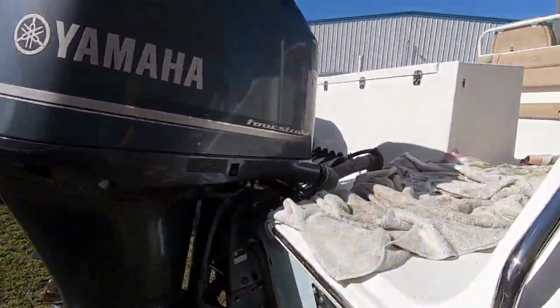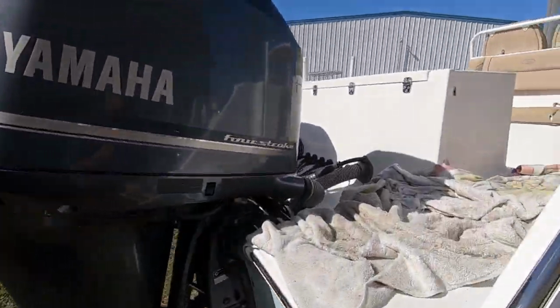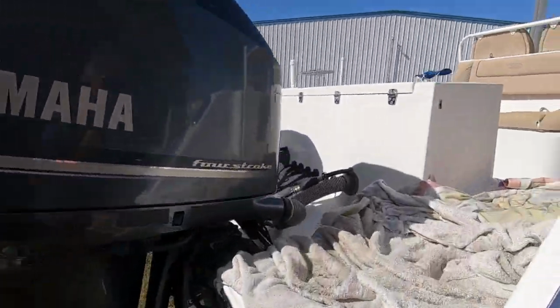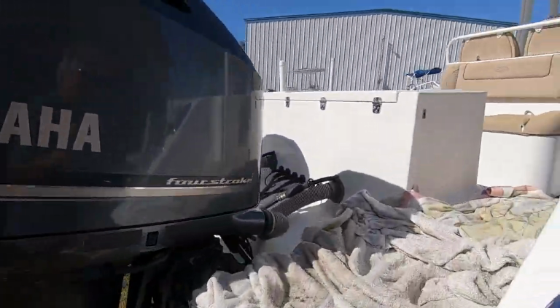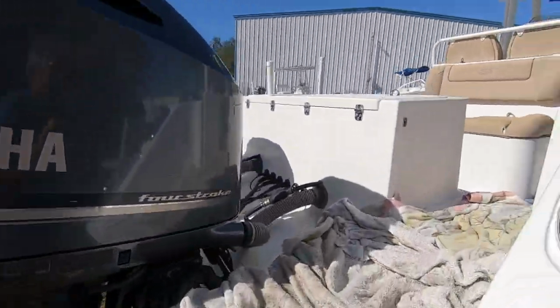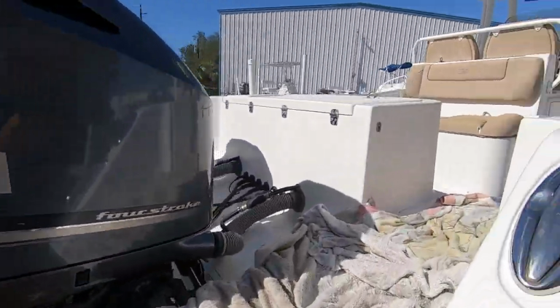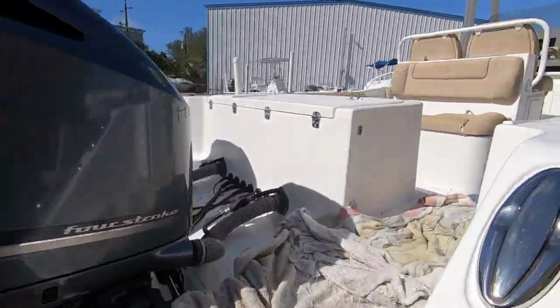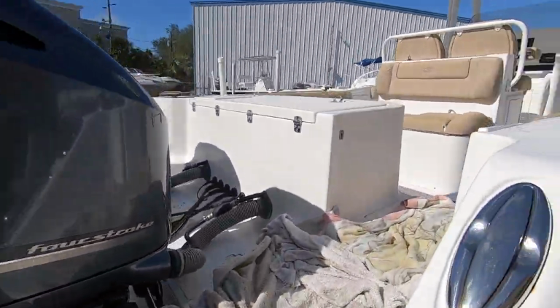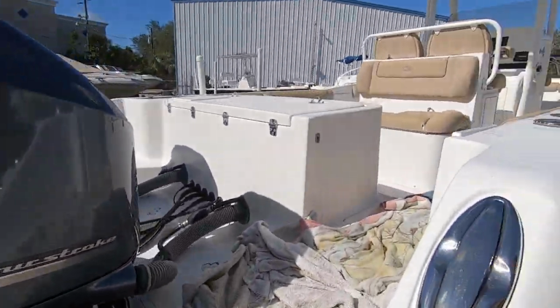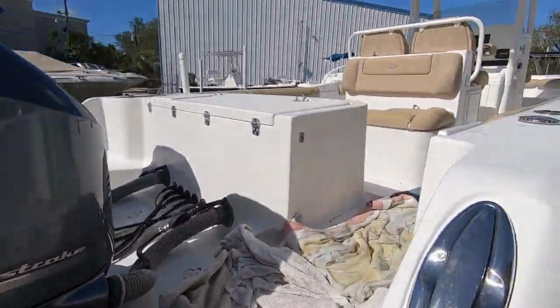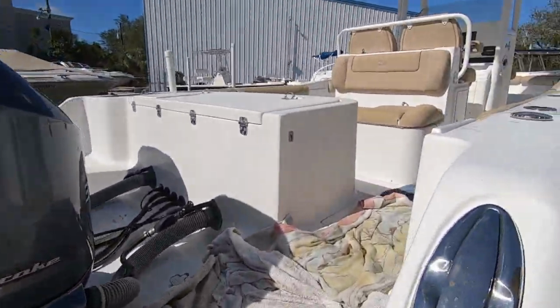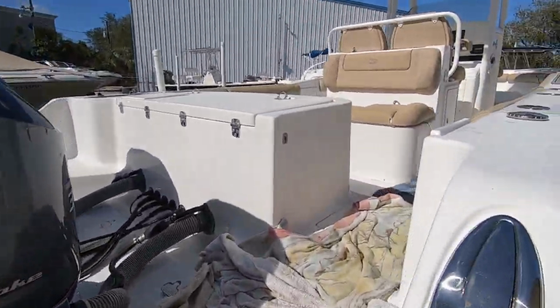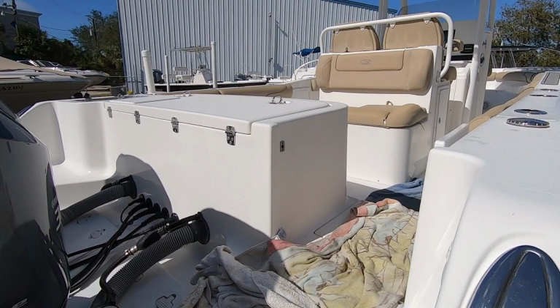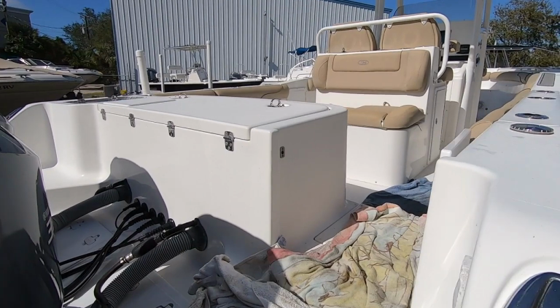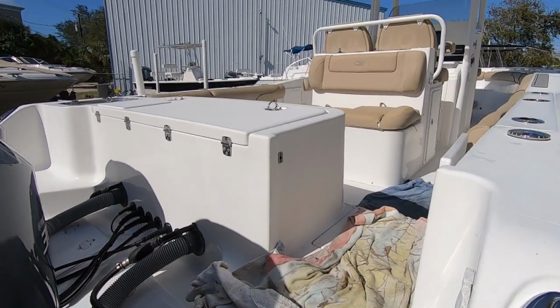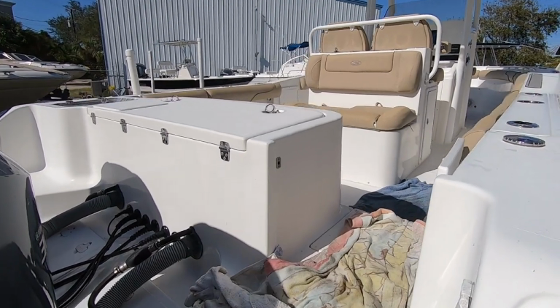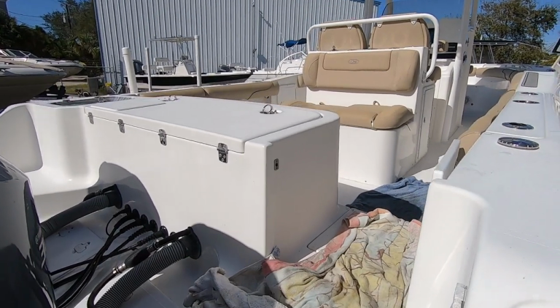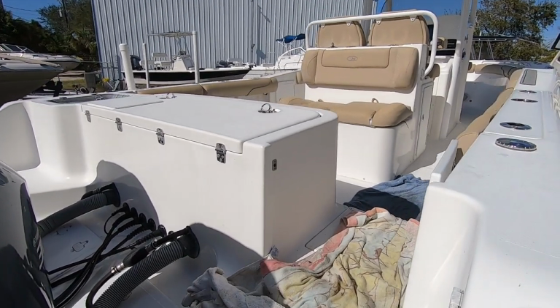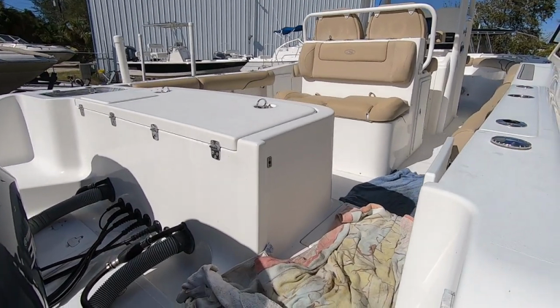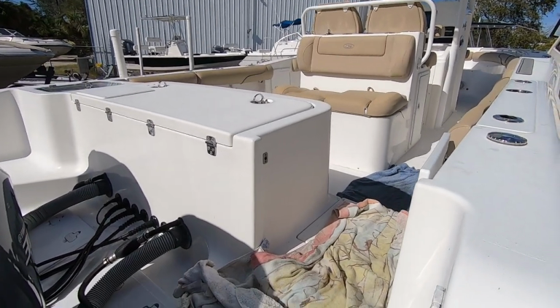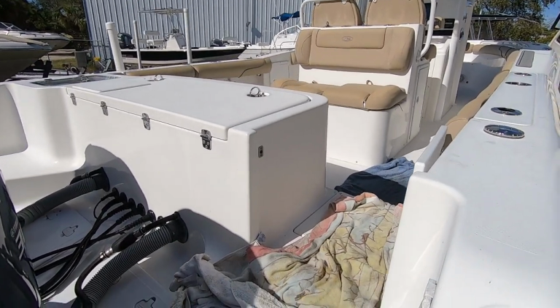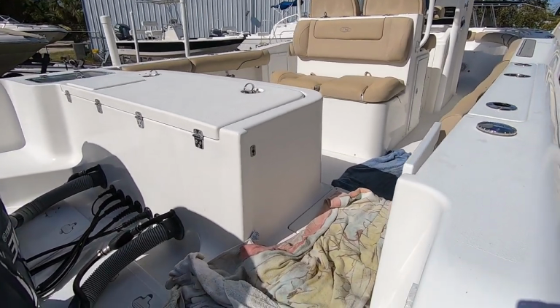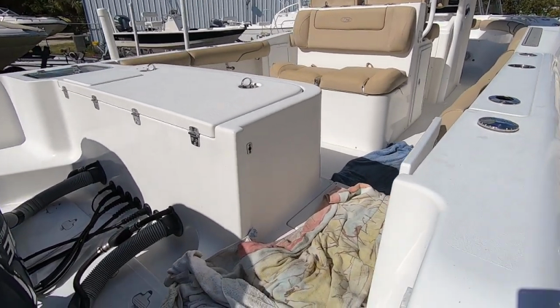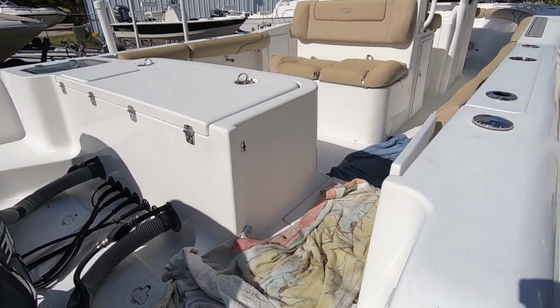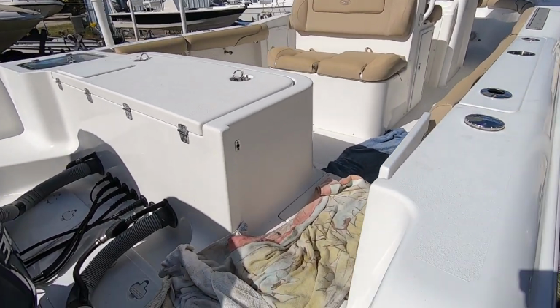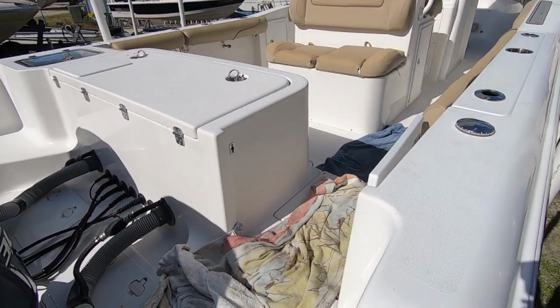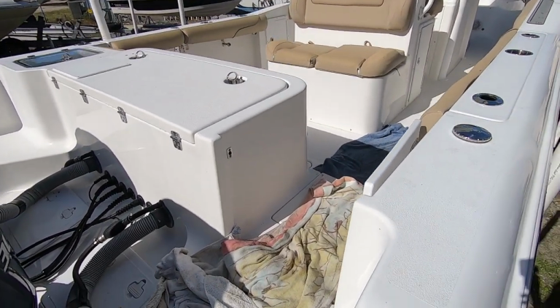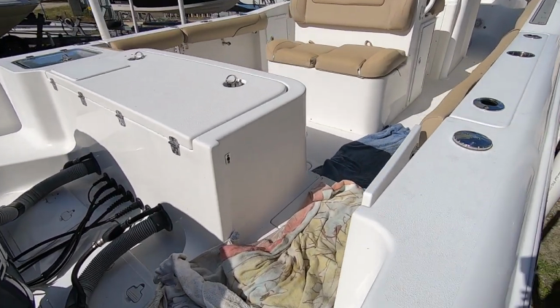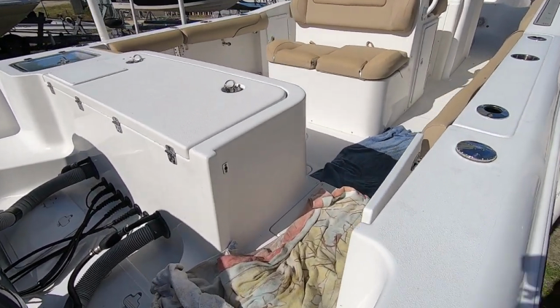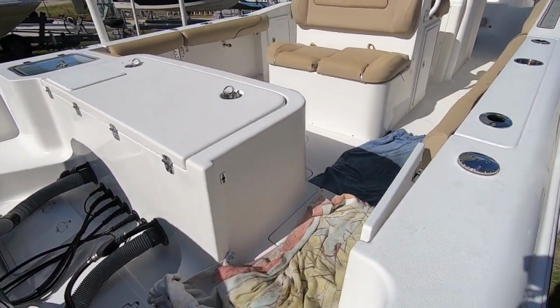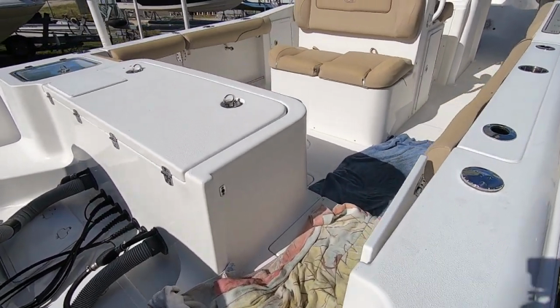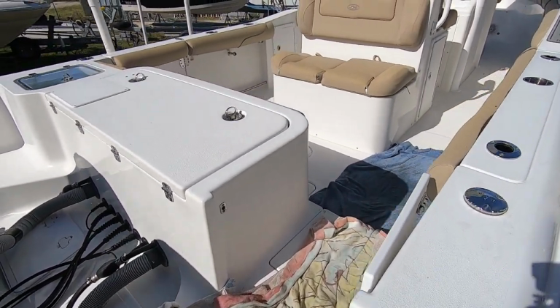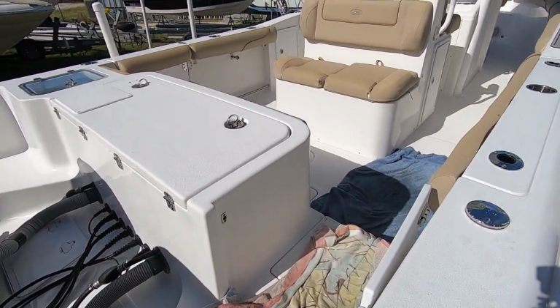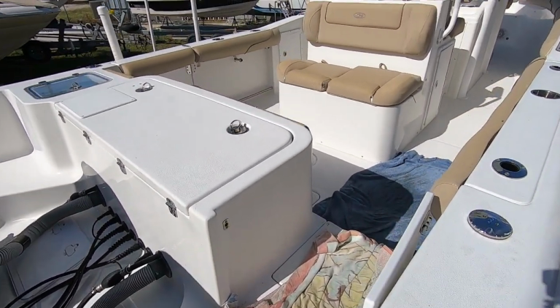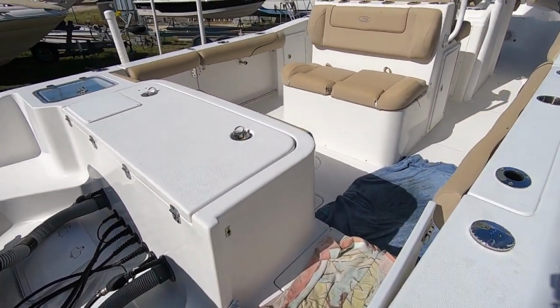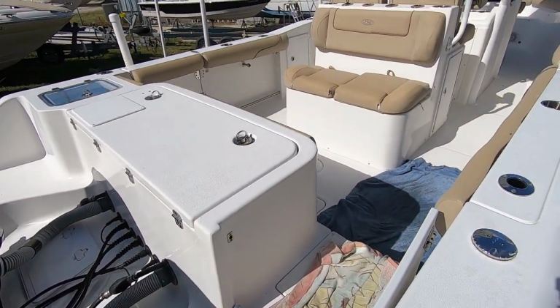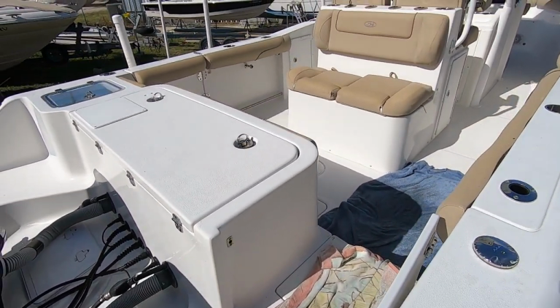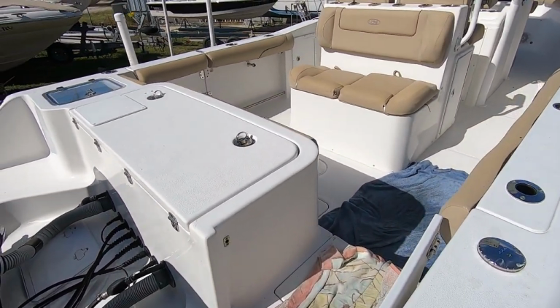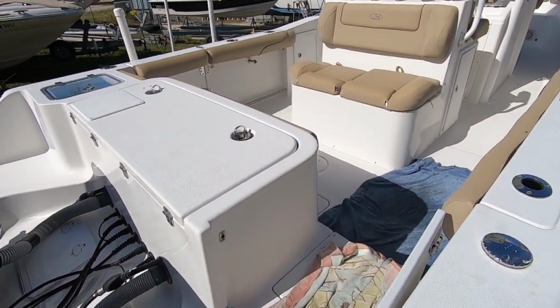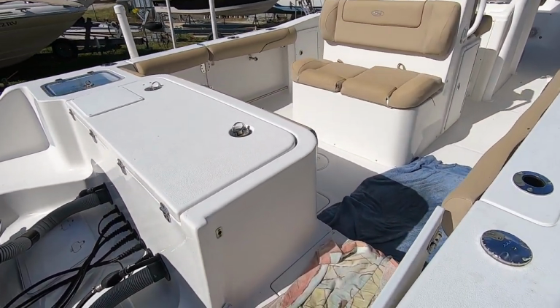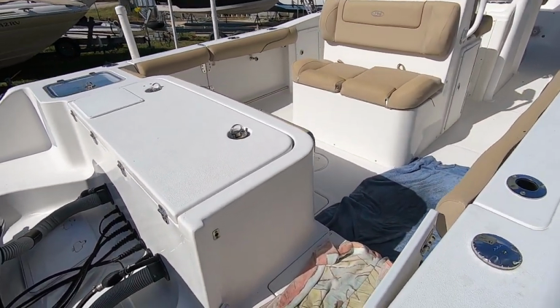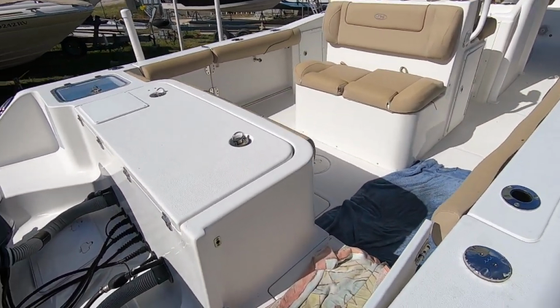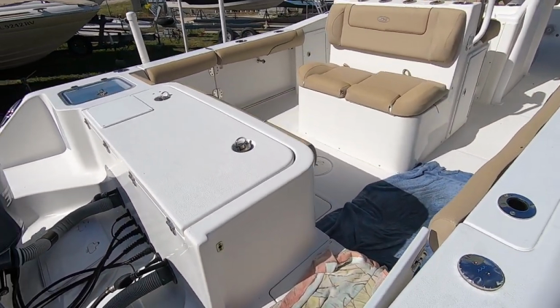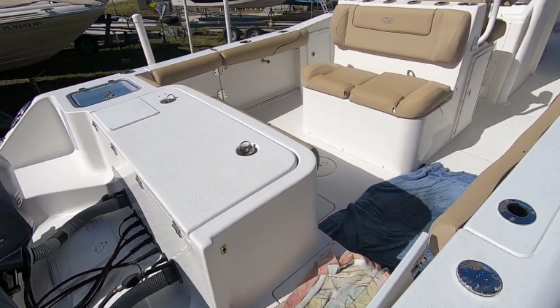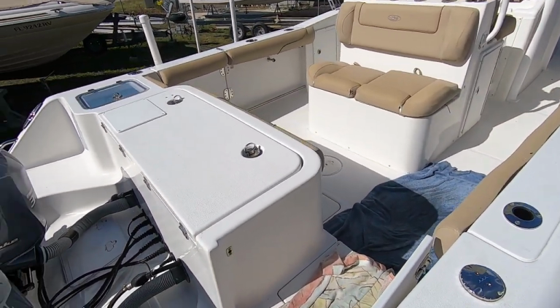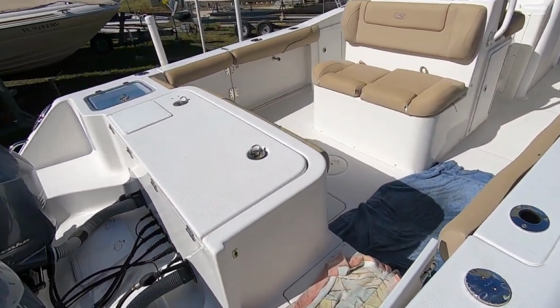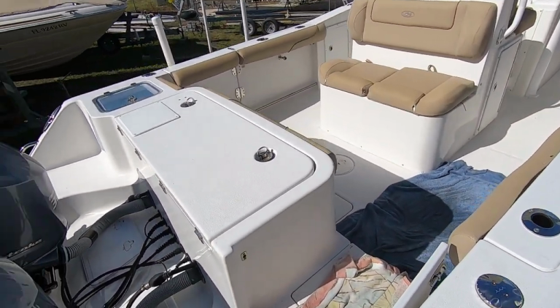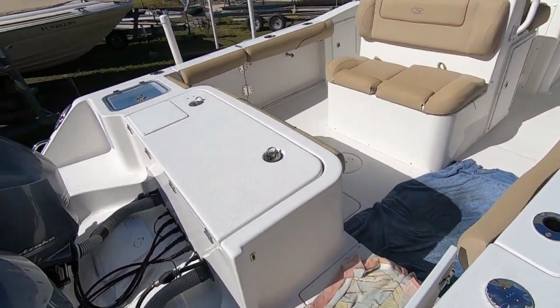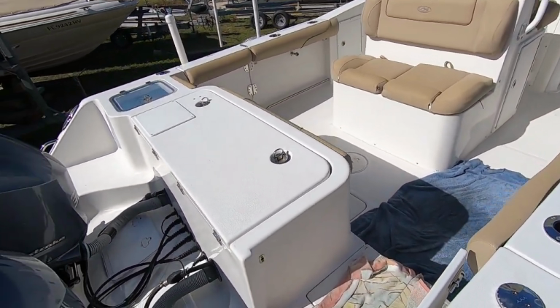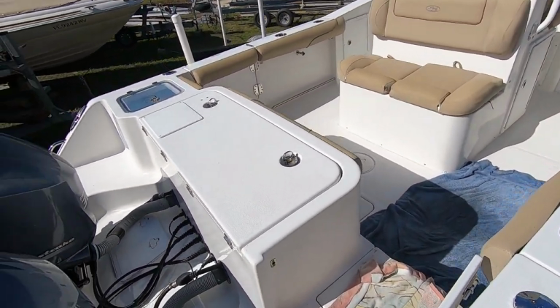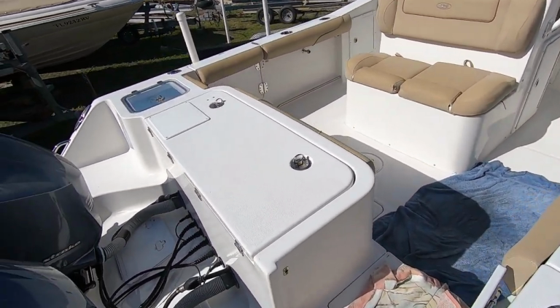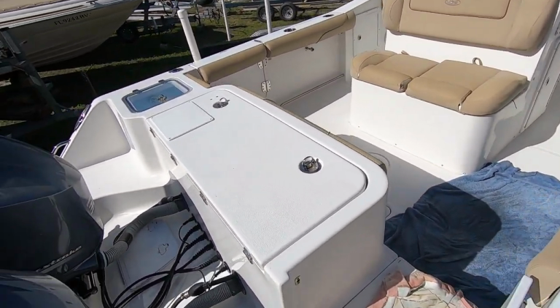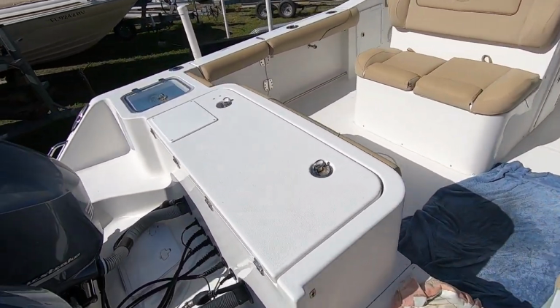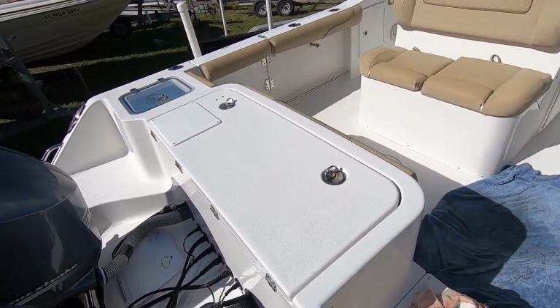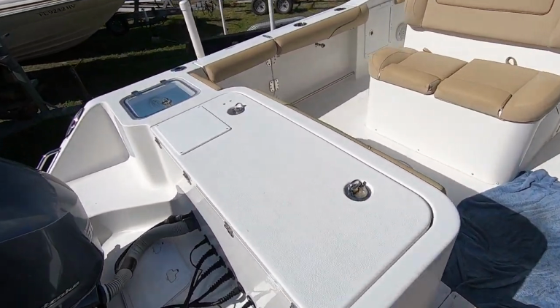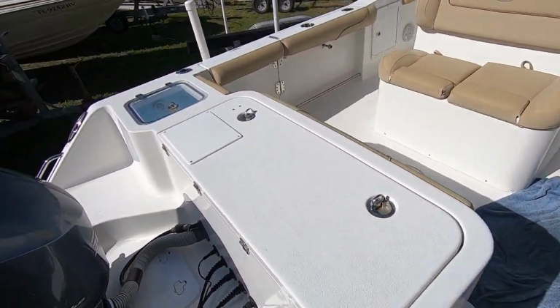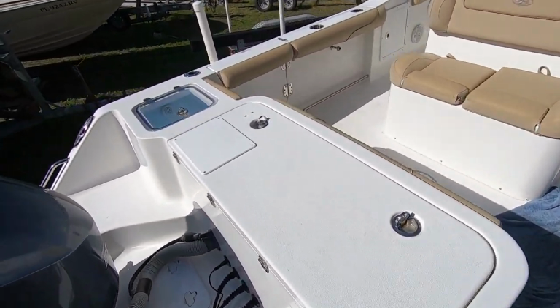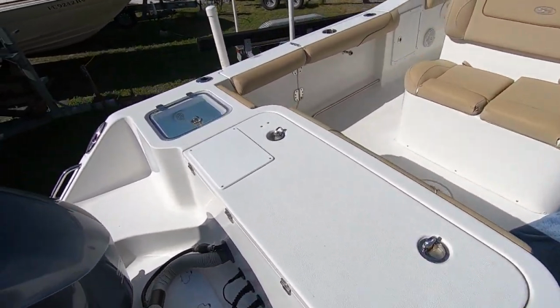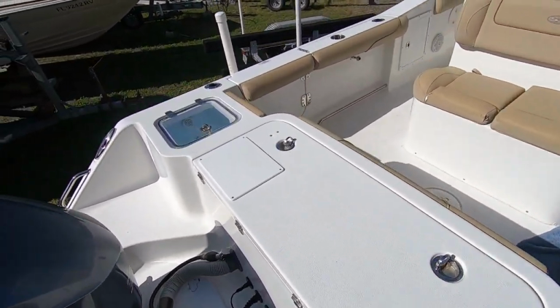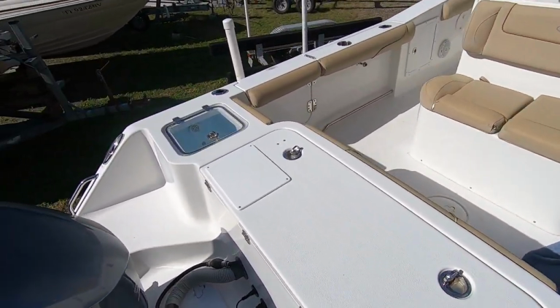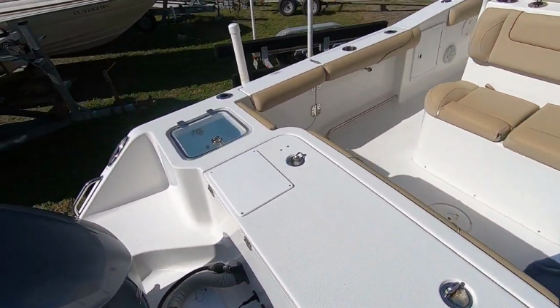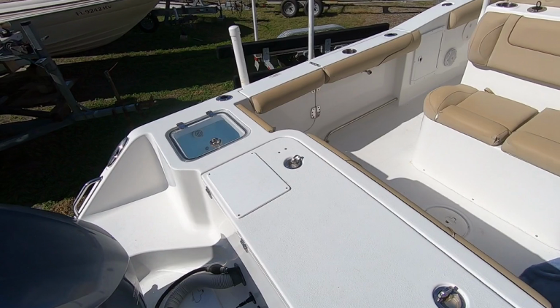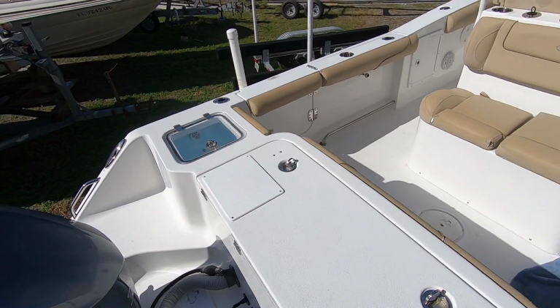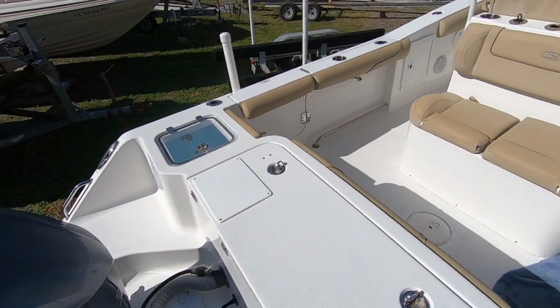Walking through the transom door here, you'll see it's got a transom fish box and a transom live well.